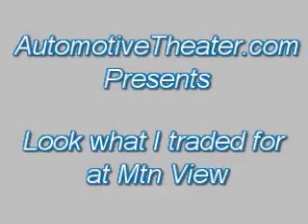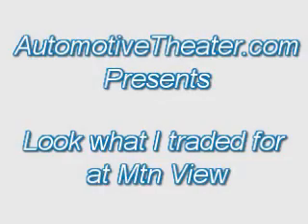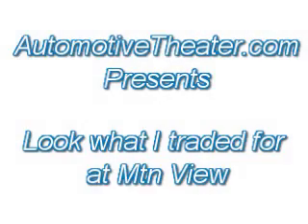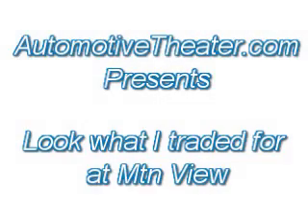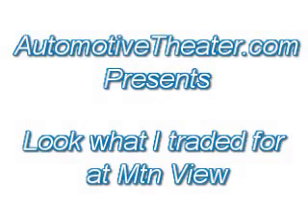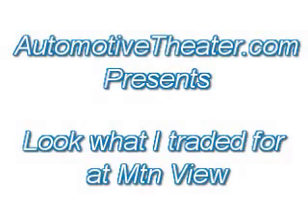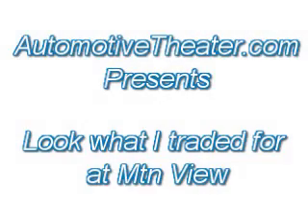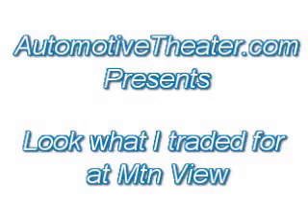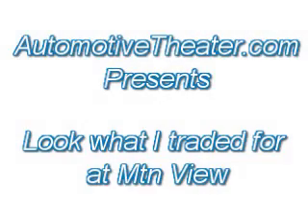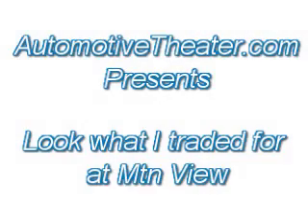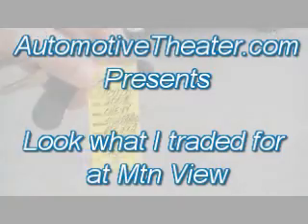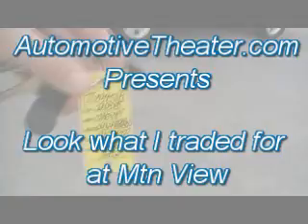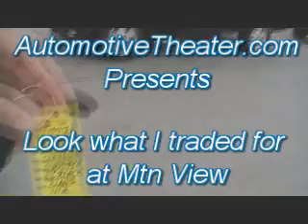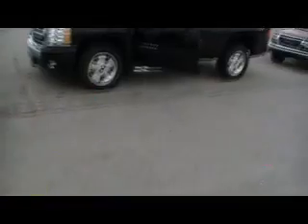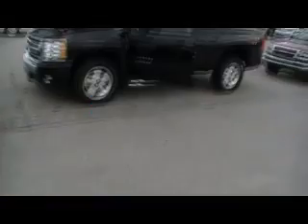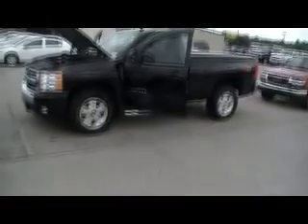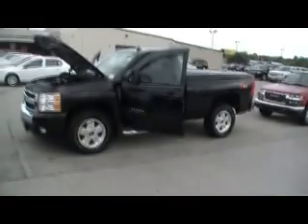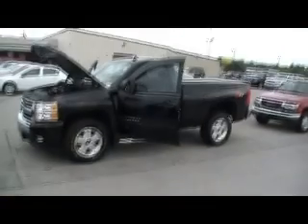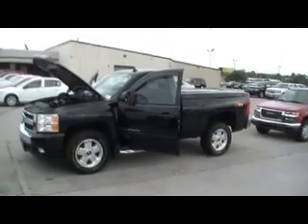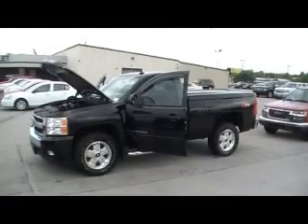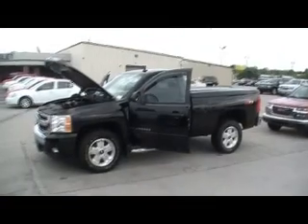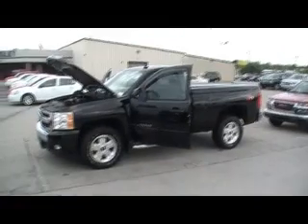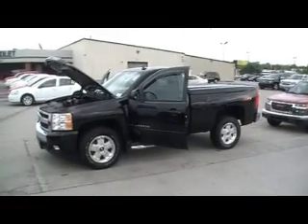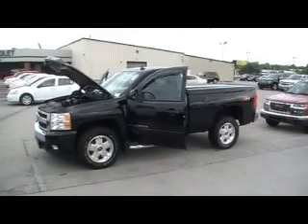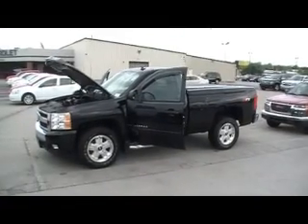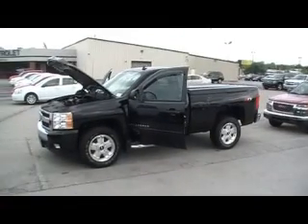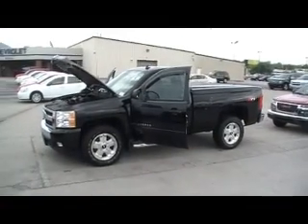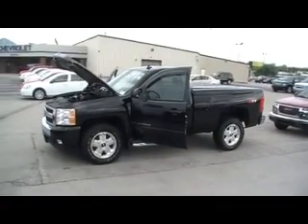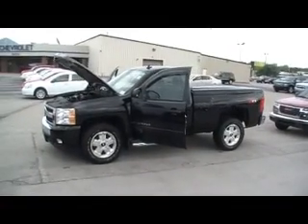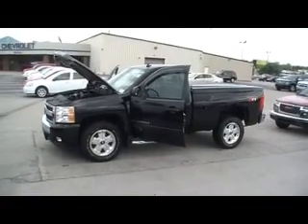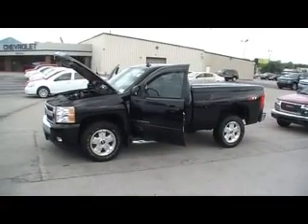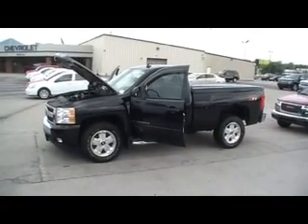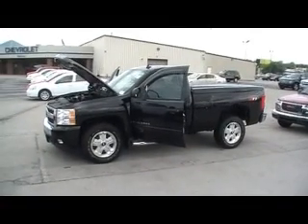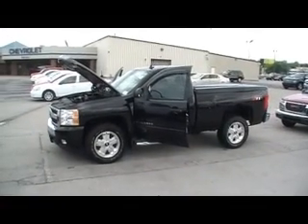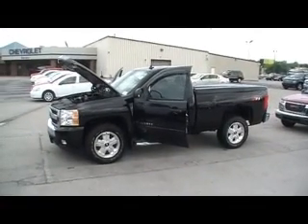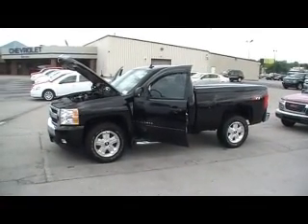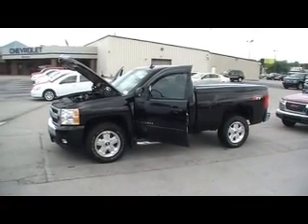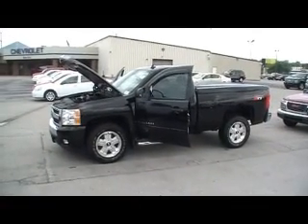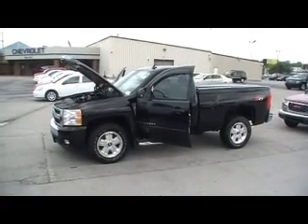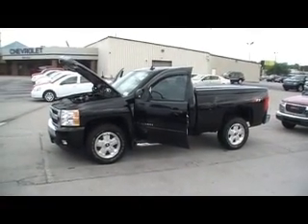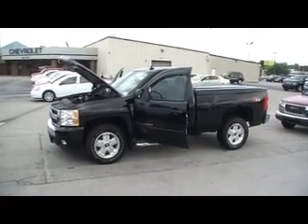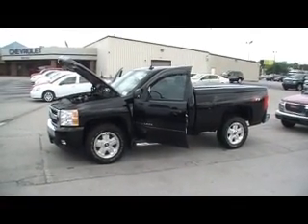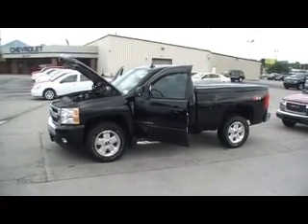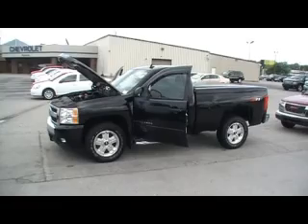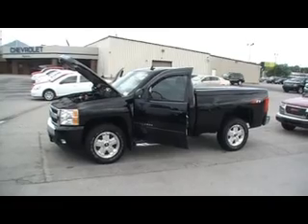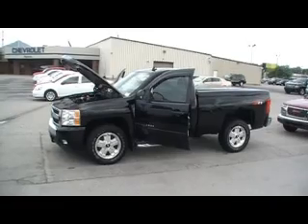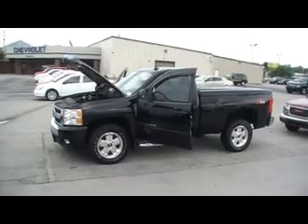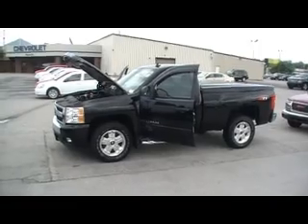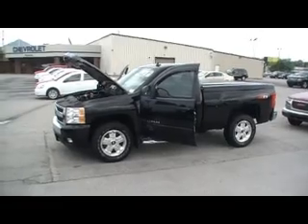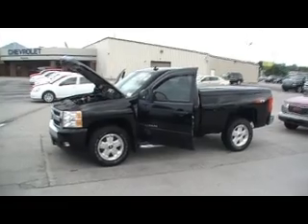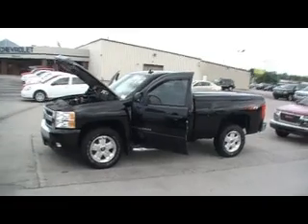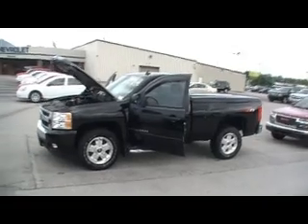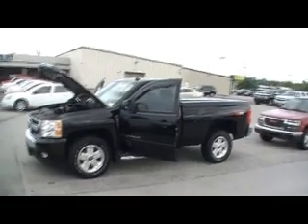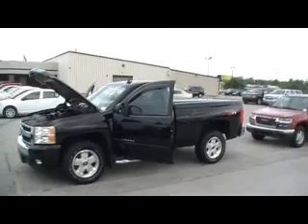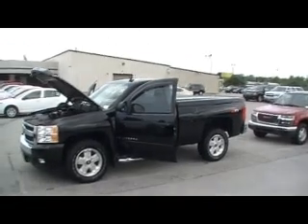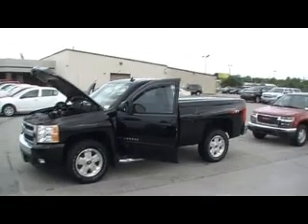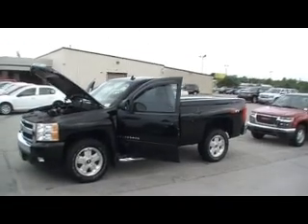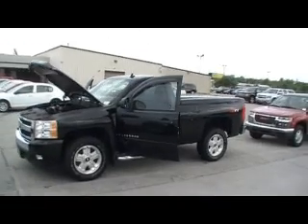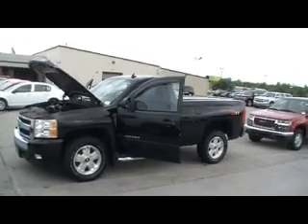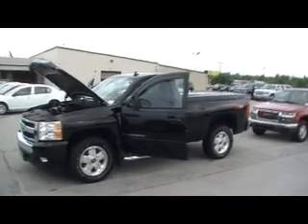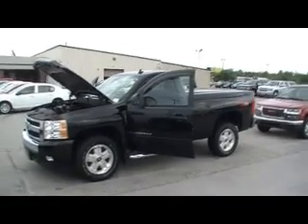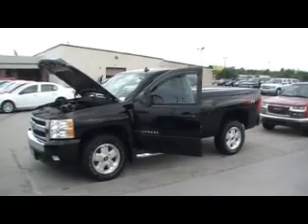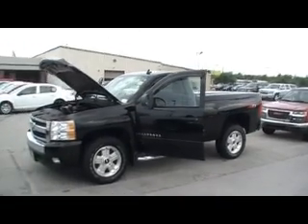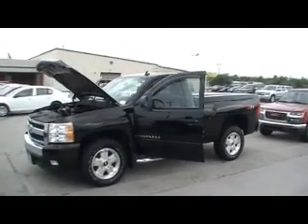Folks, here we are at Mountain View Chevrolet, downtown Chattanooga, Tennessee, with another episode of Look What I Traded For.